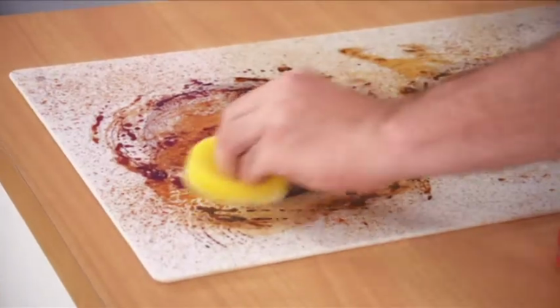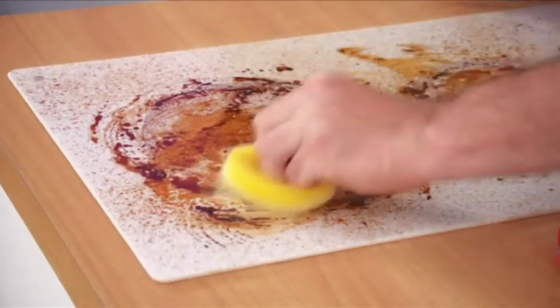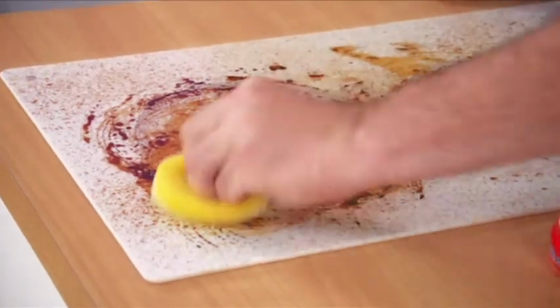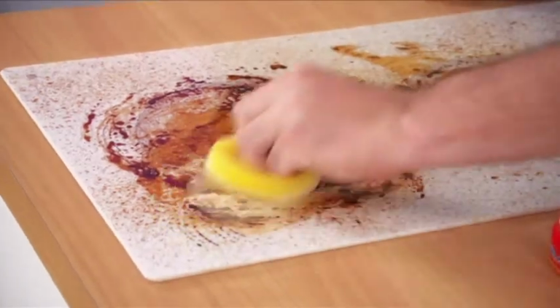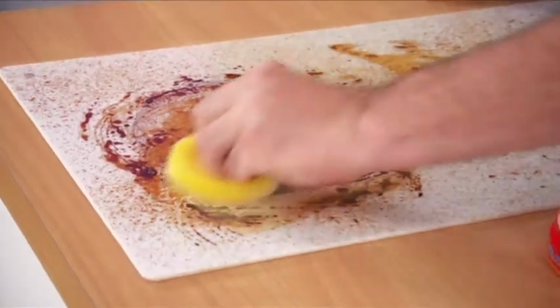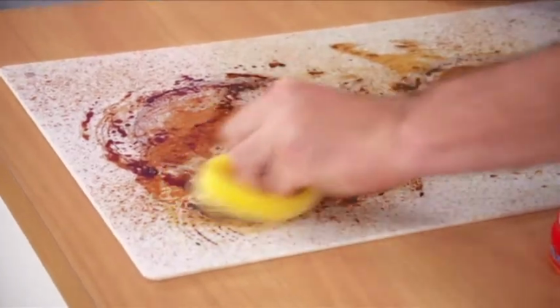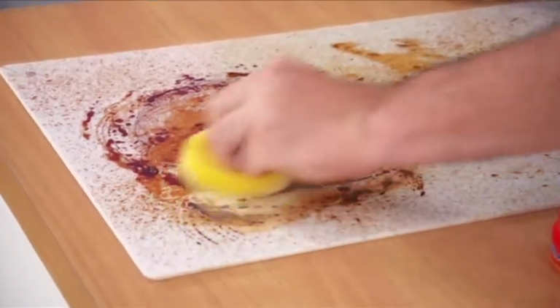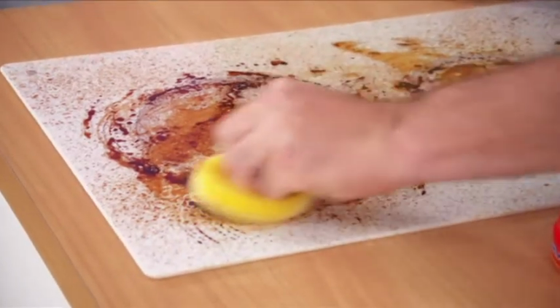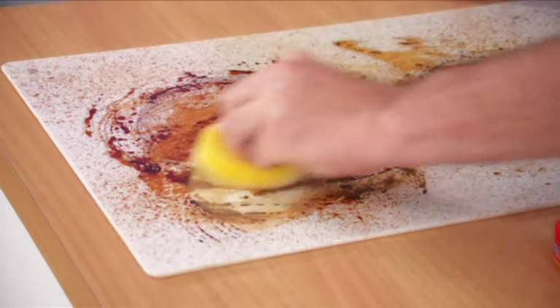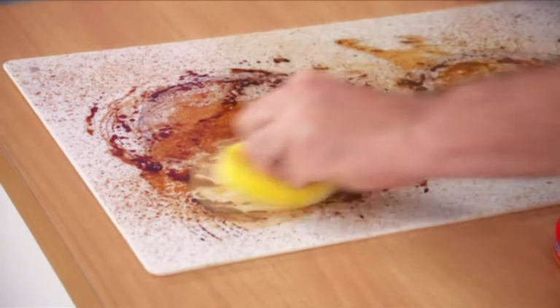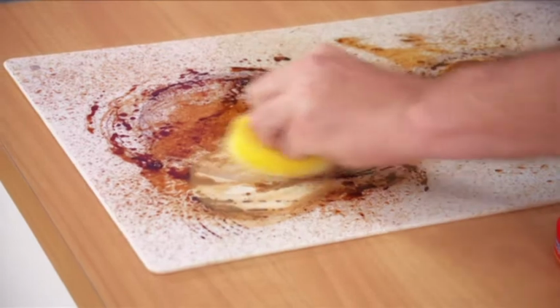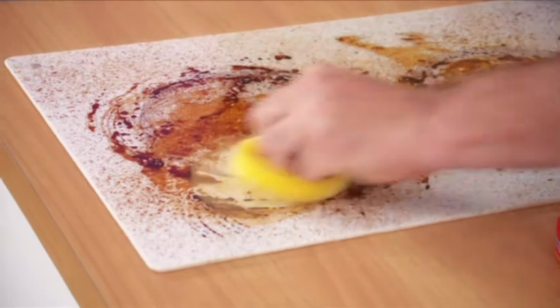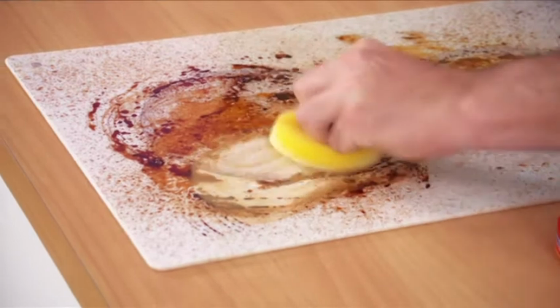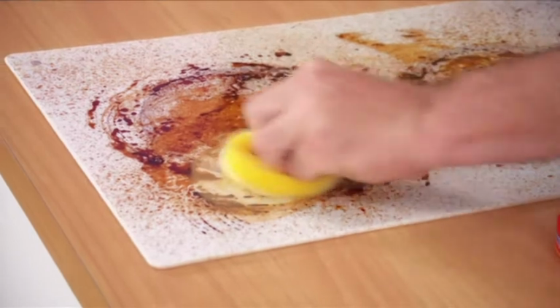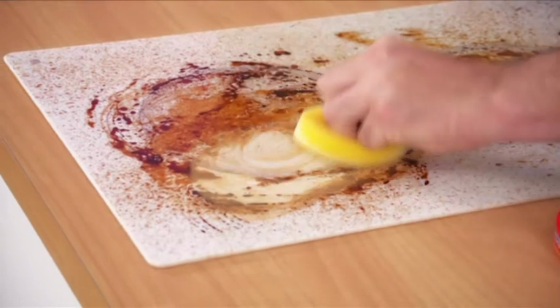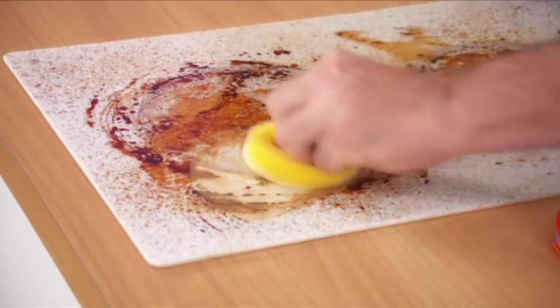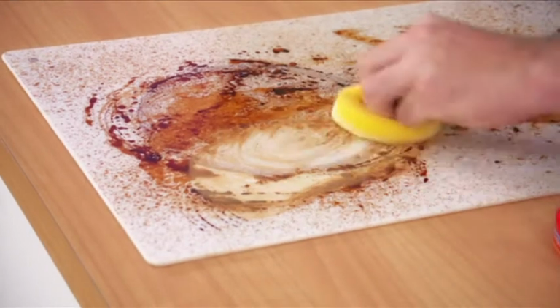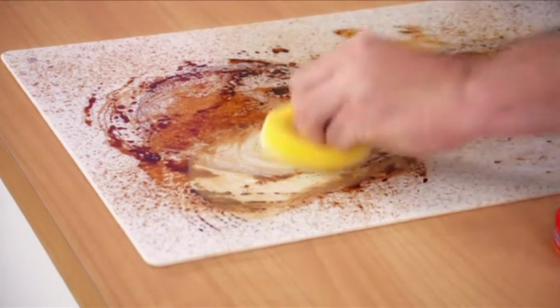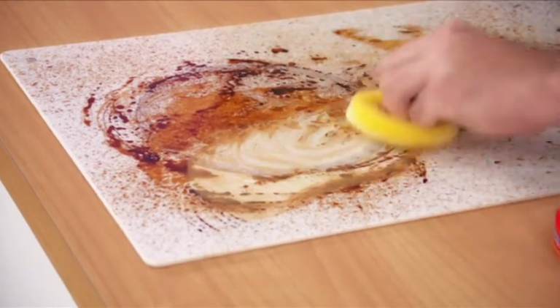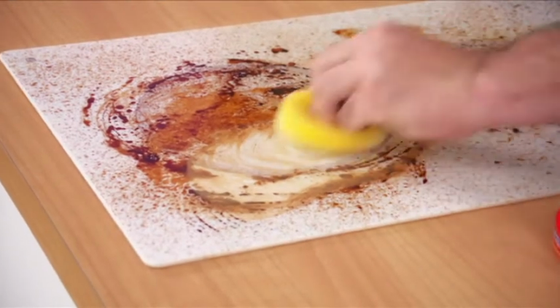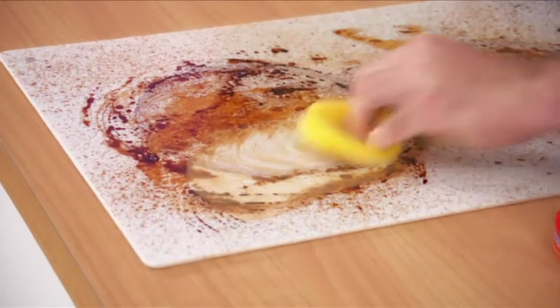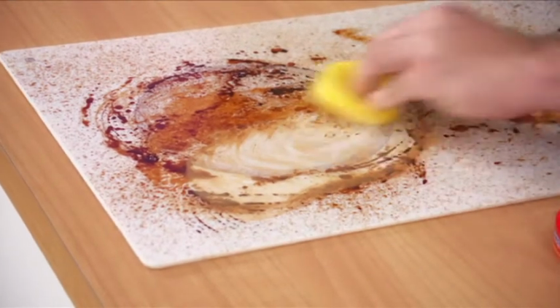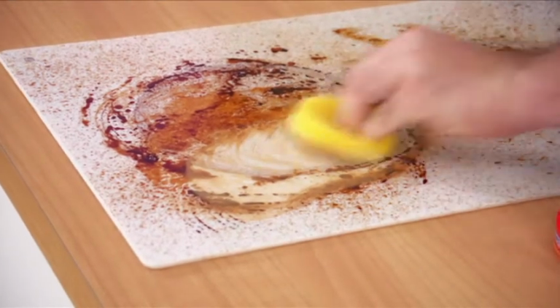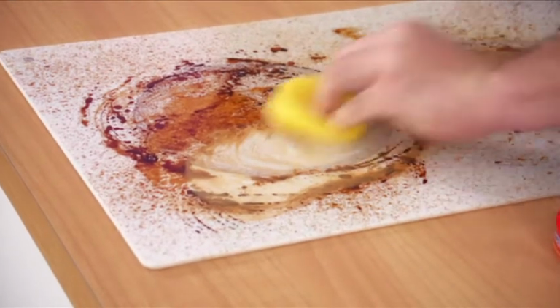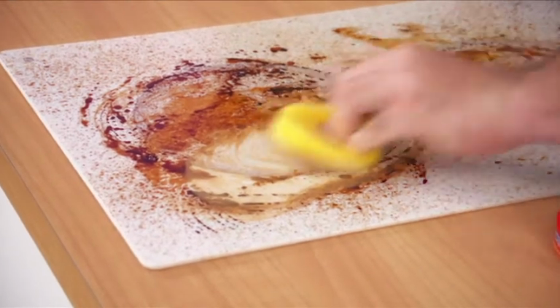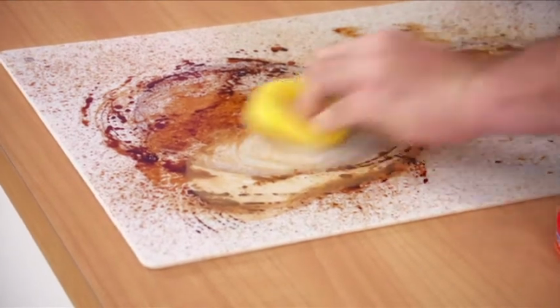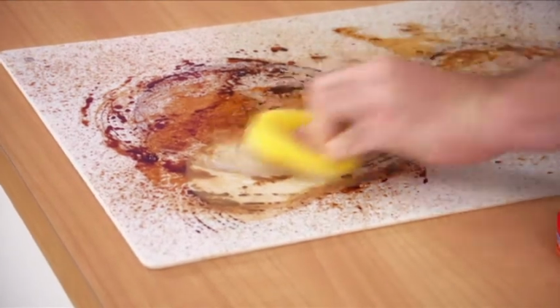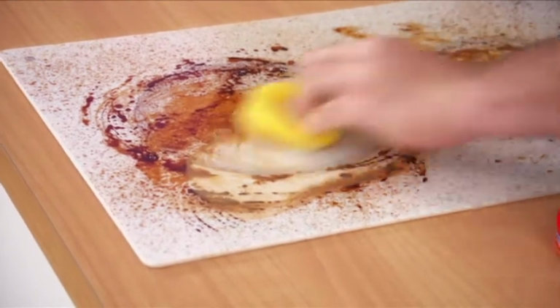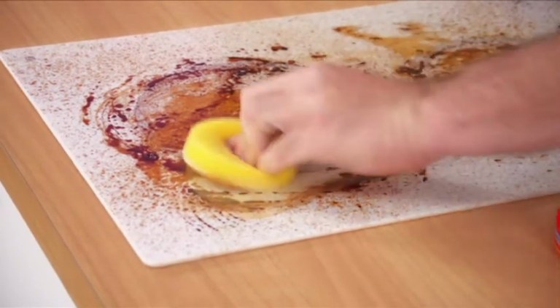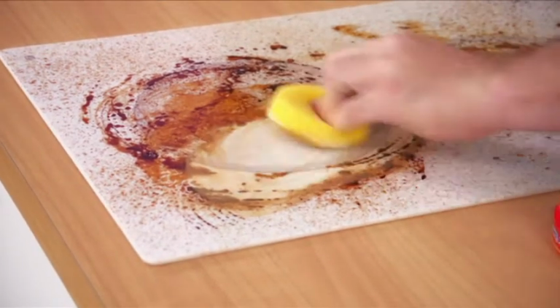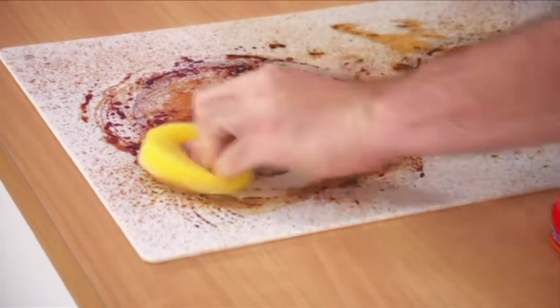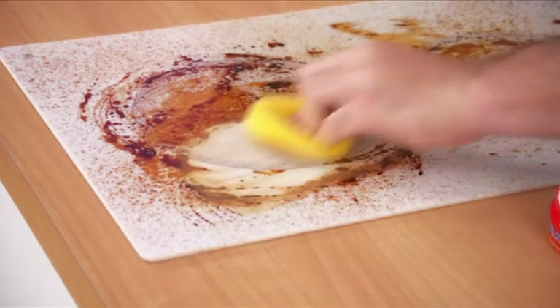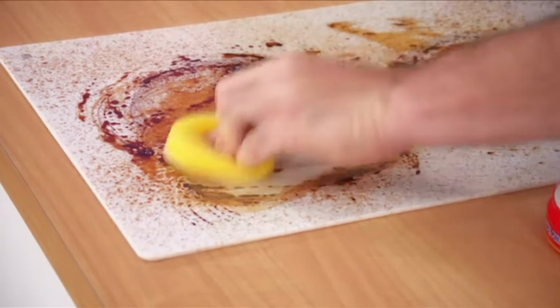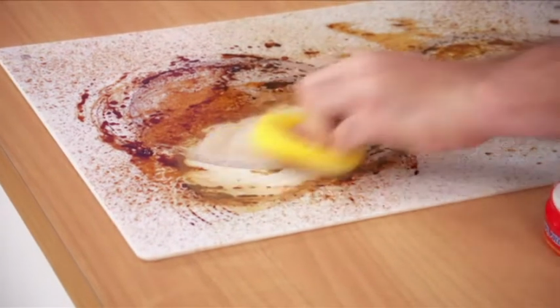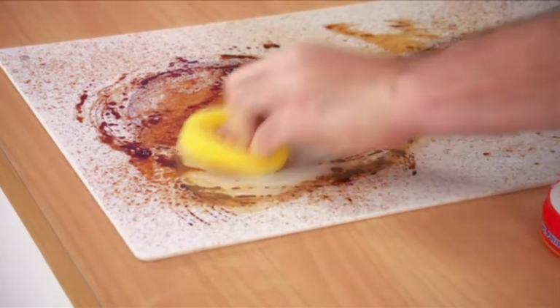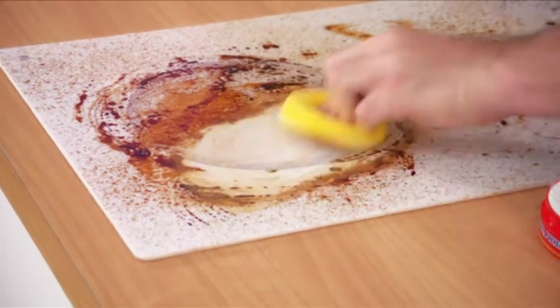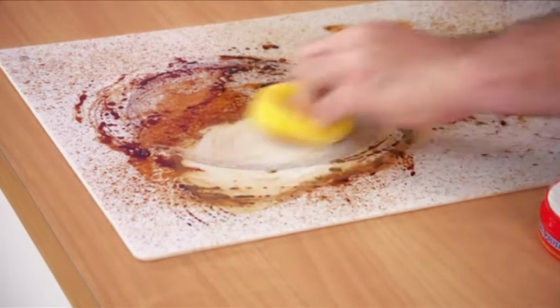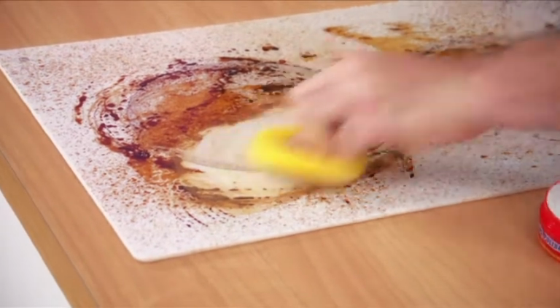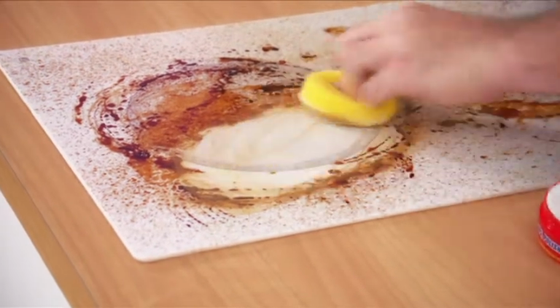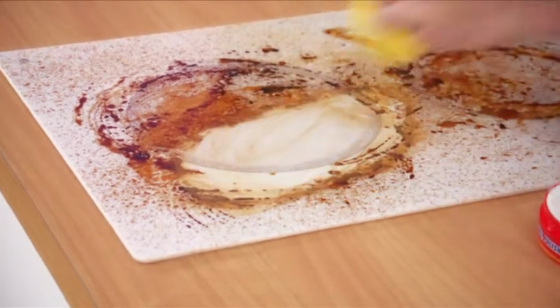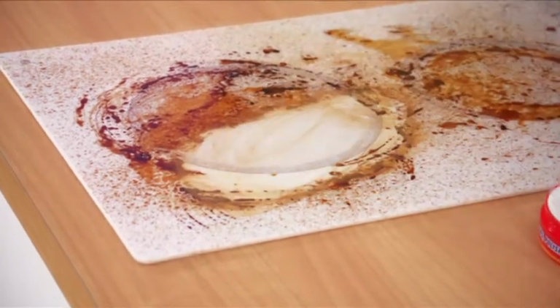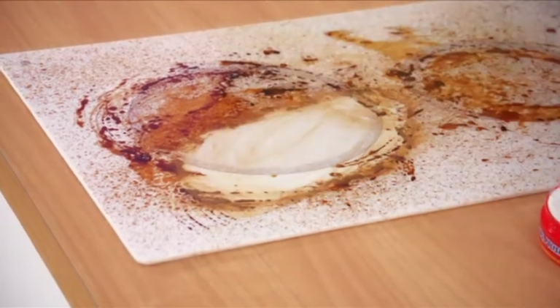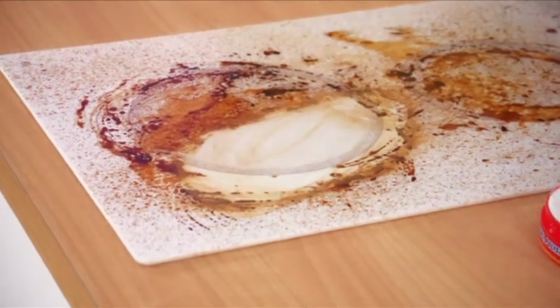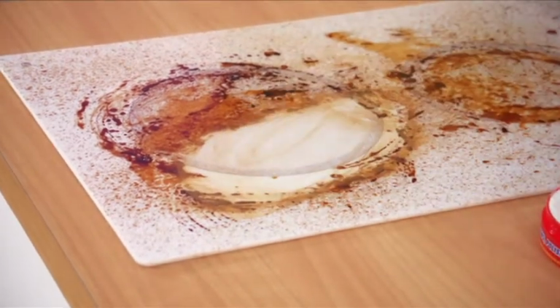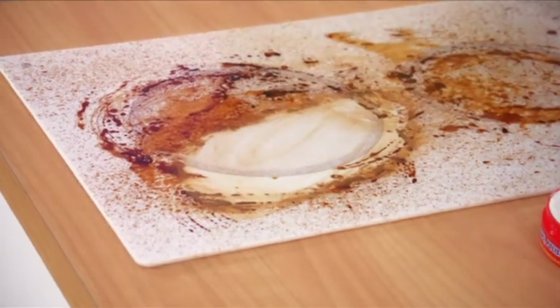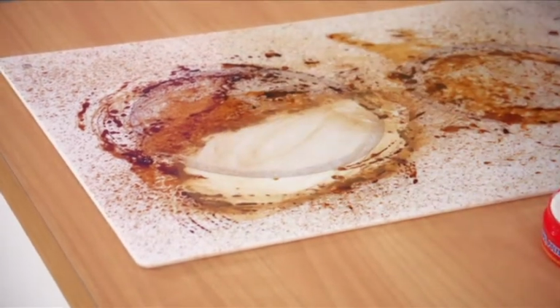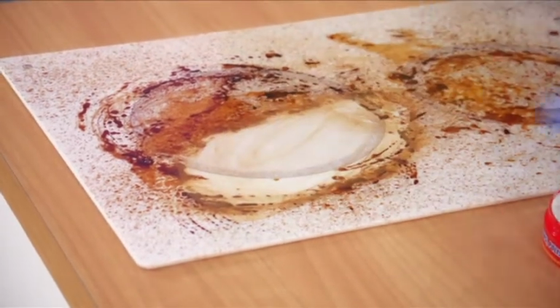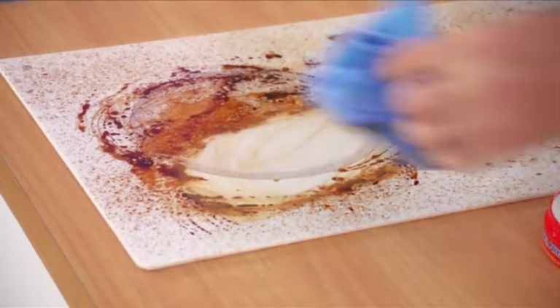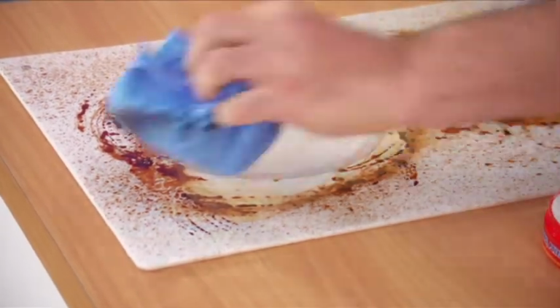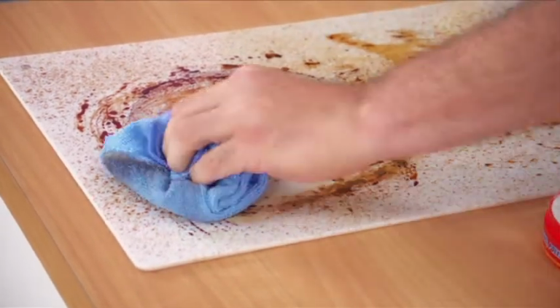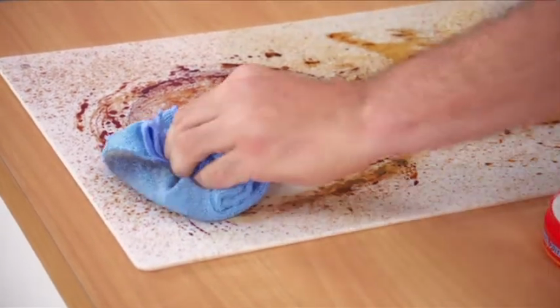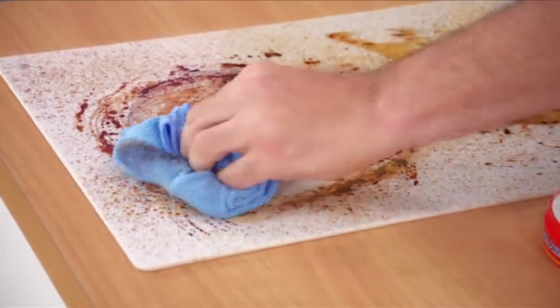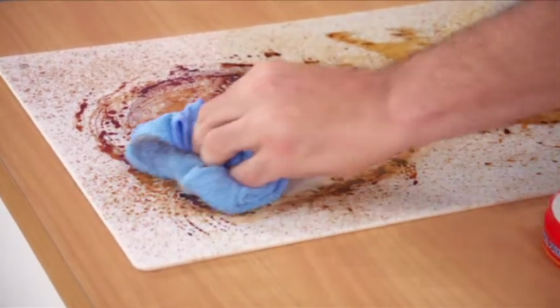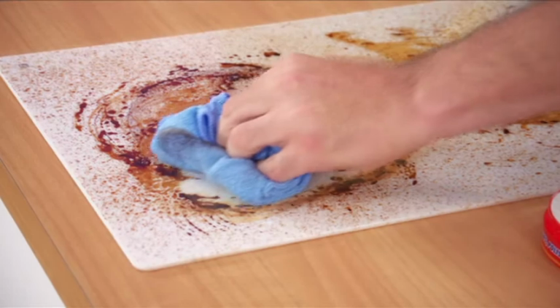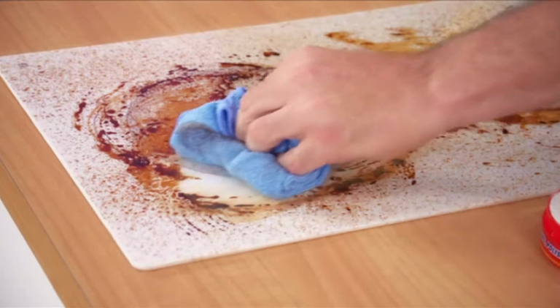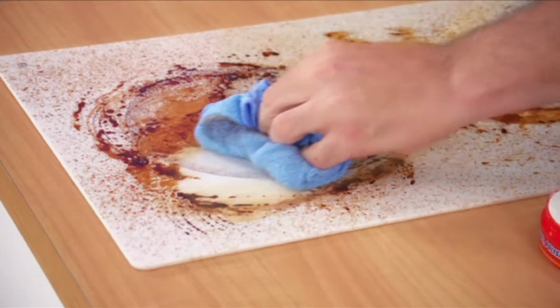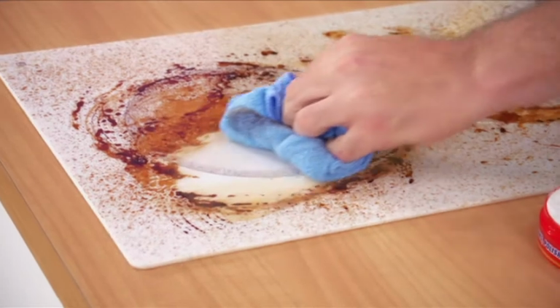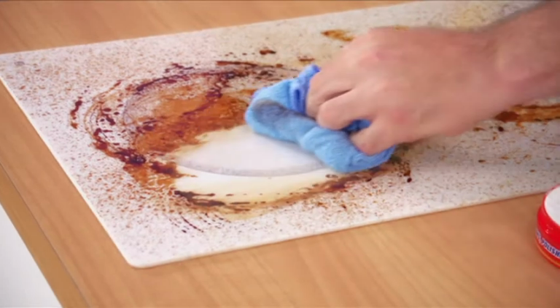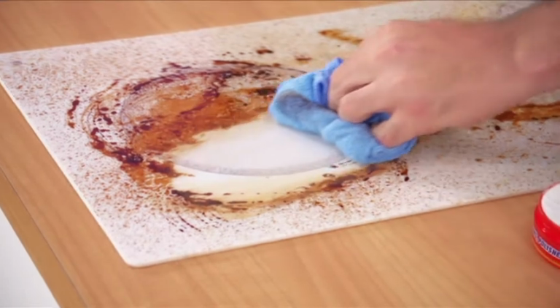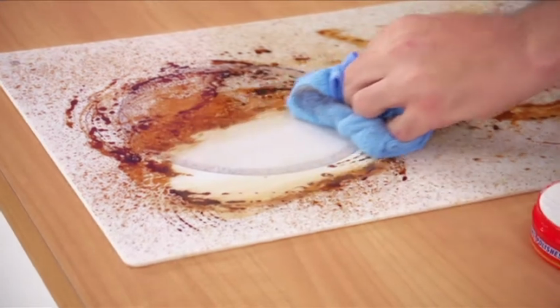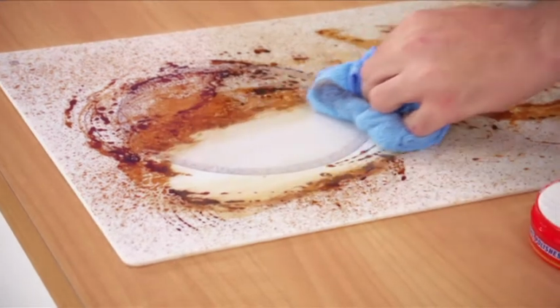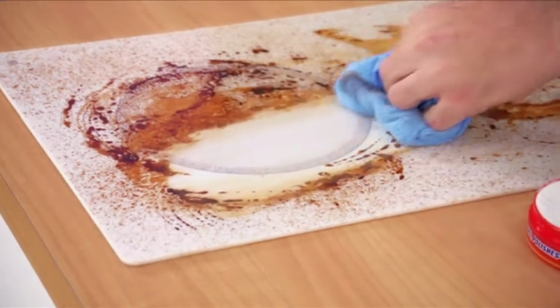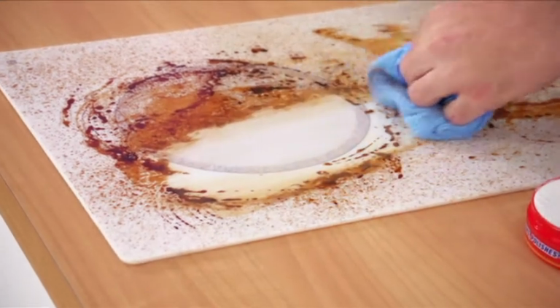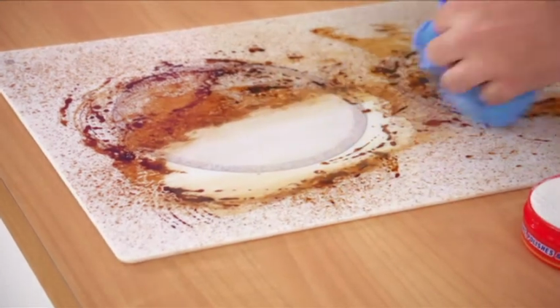Perfect for glass oven tops that can be difficult to clean. With Shedazzle, just wet, rub and wipe, and that oven top looks like new.